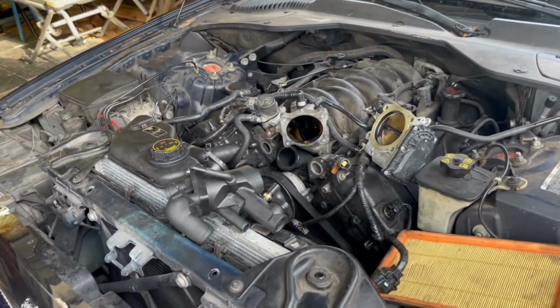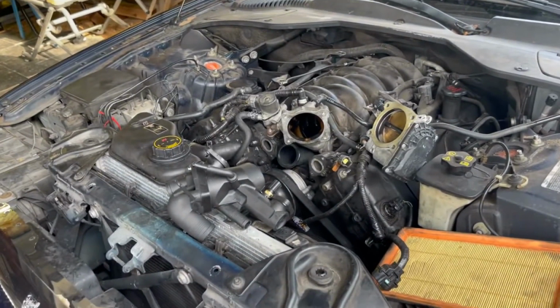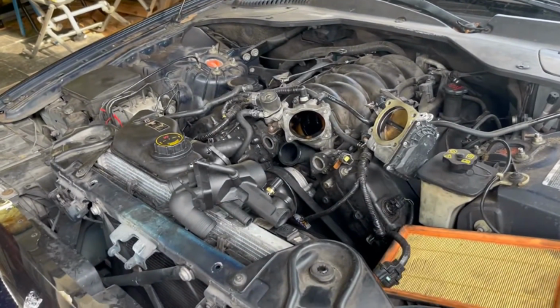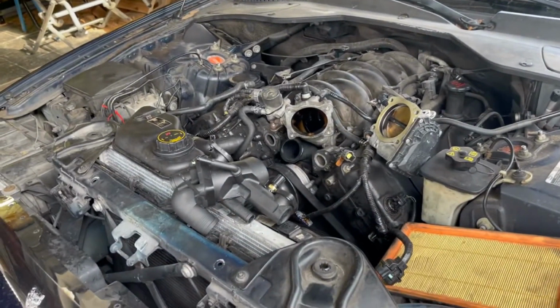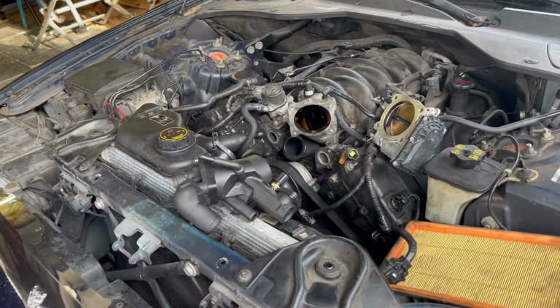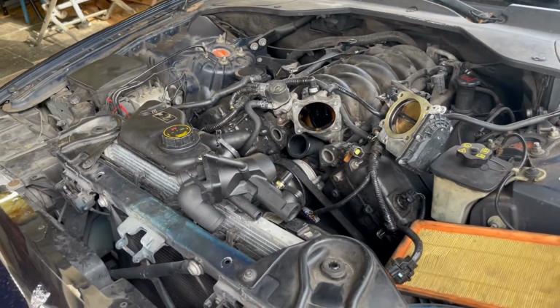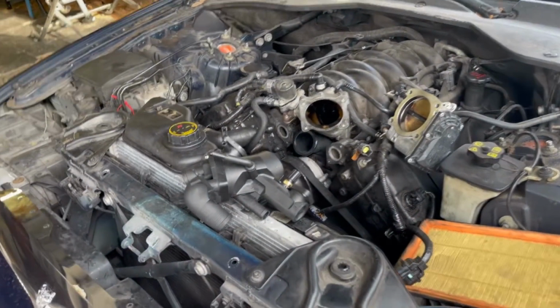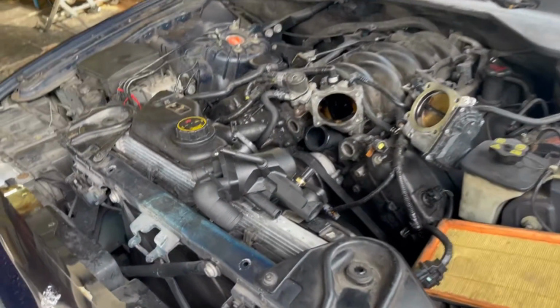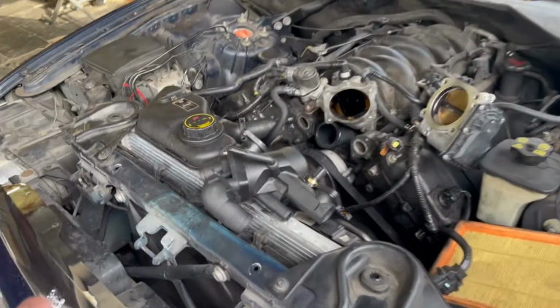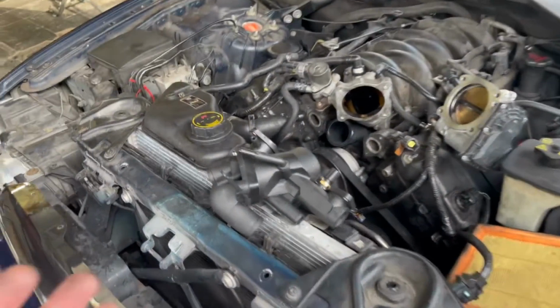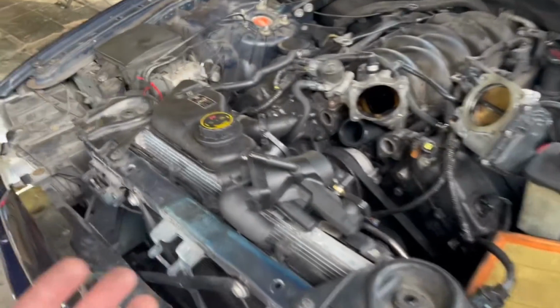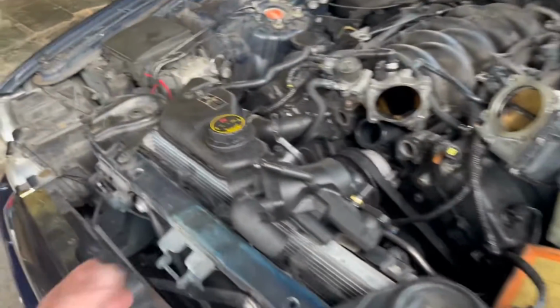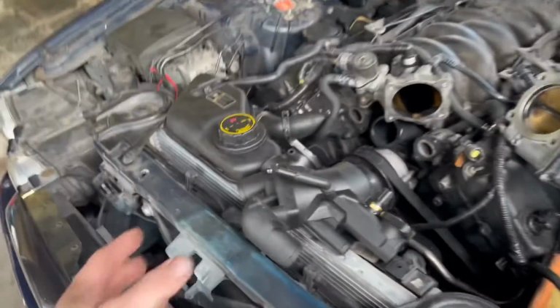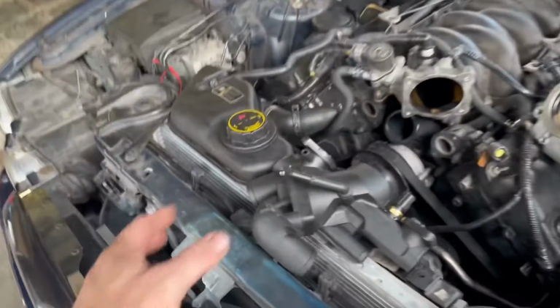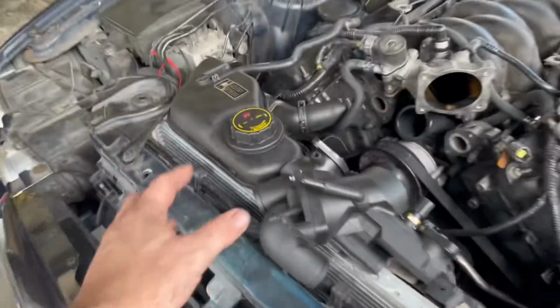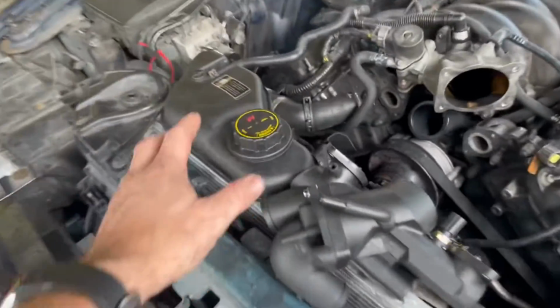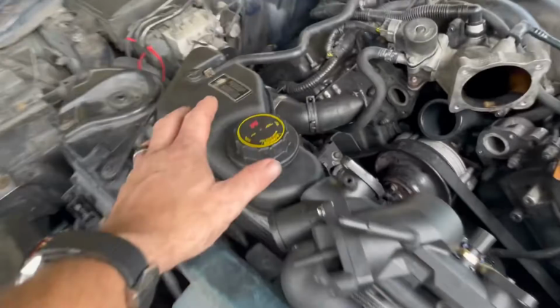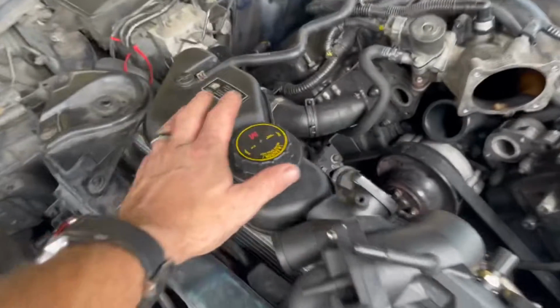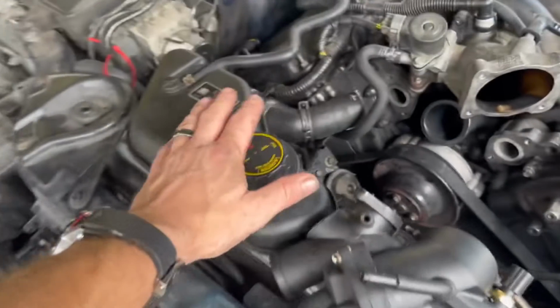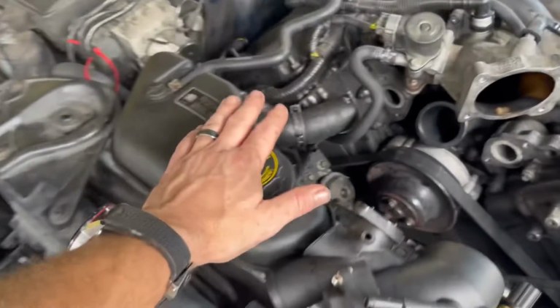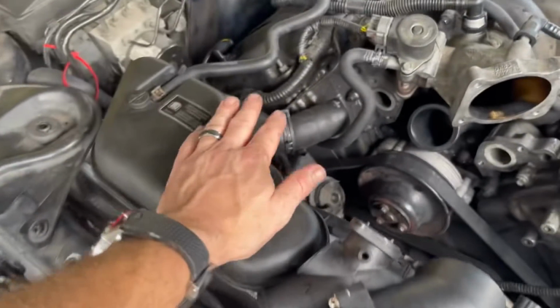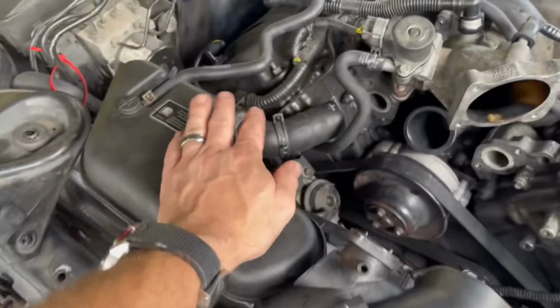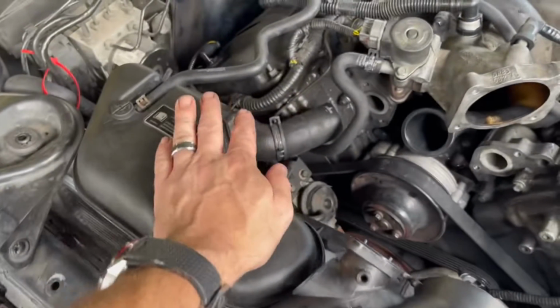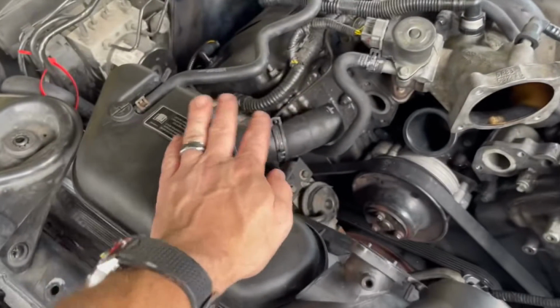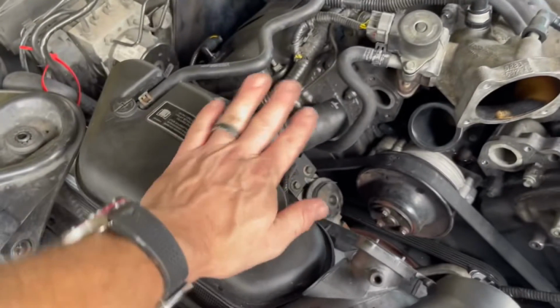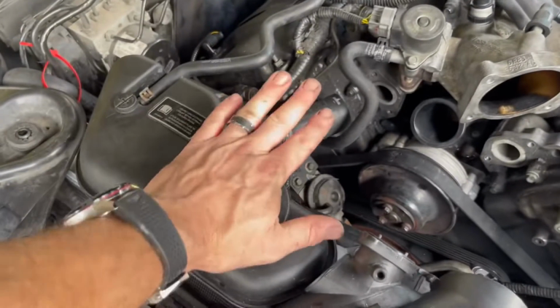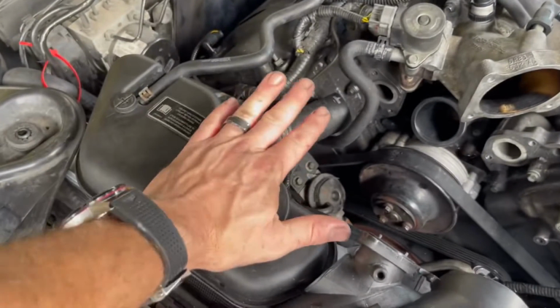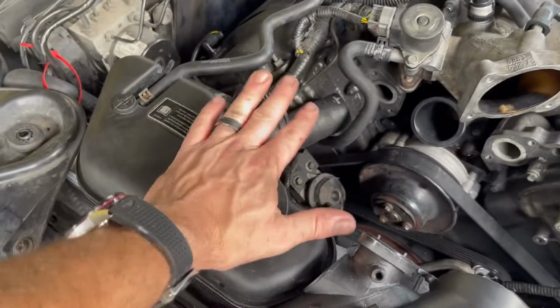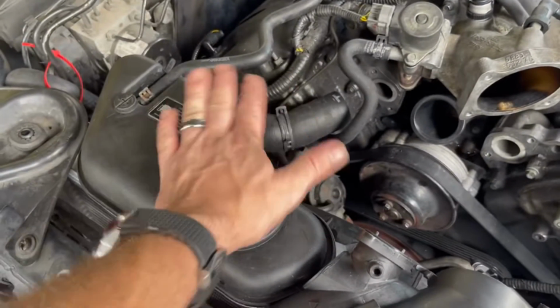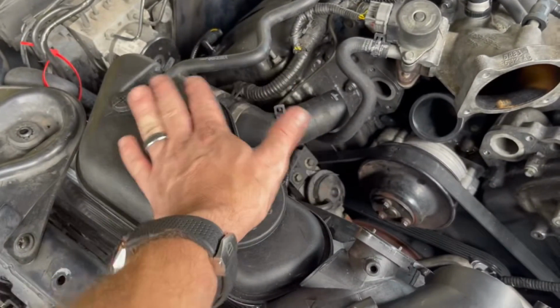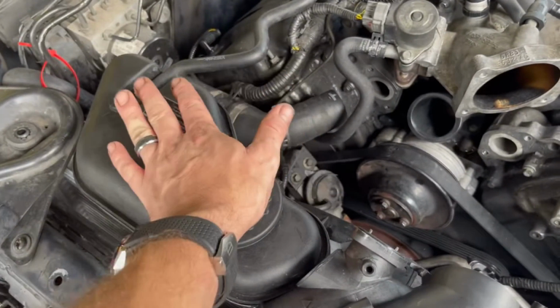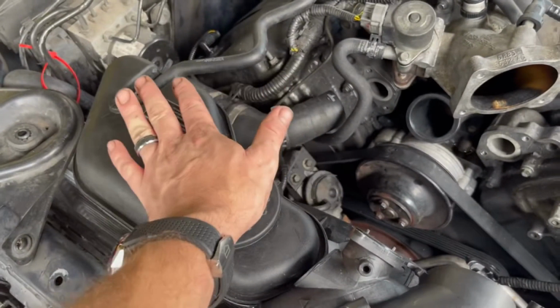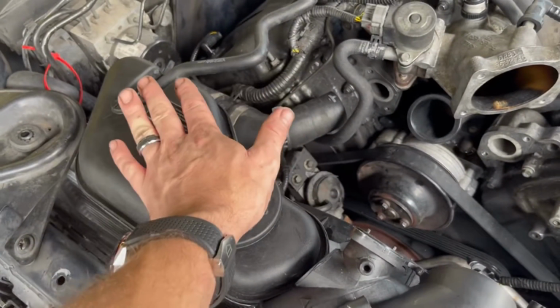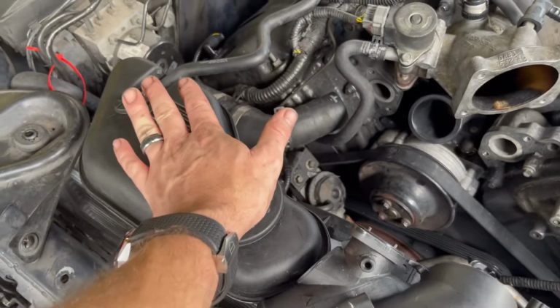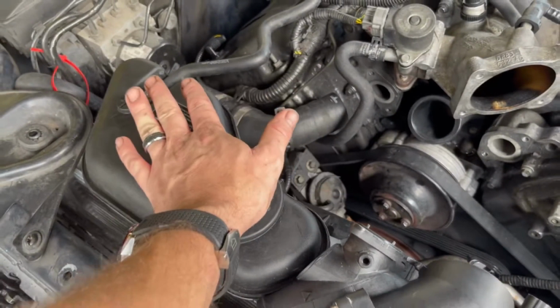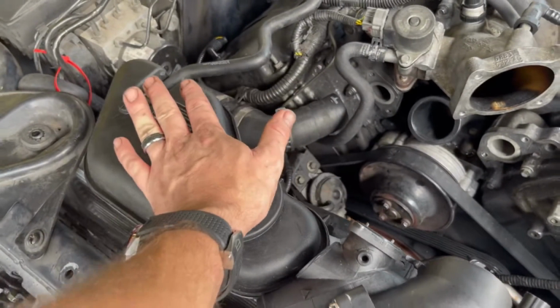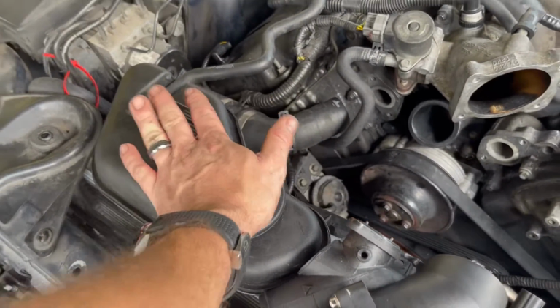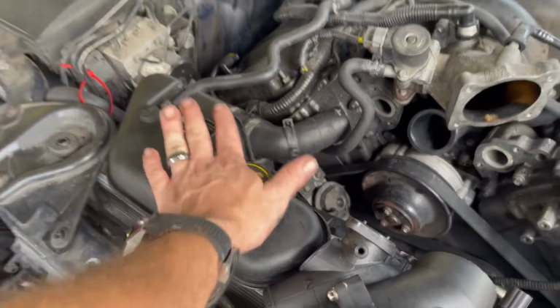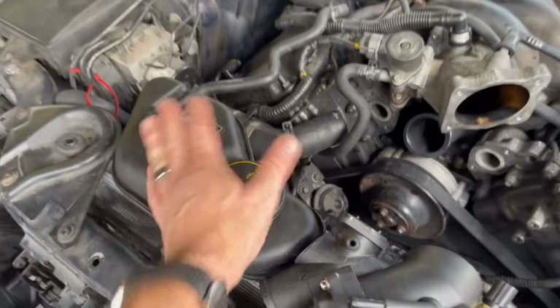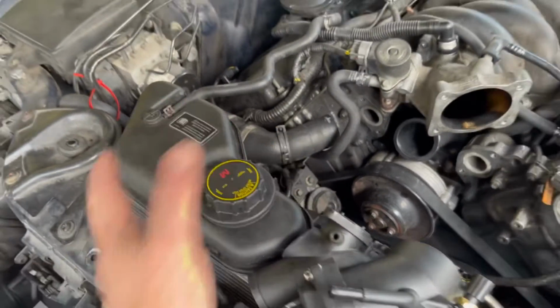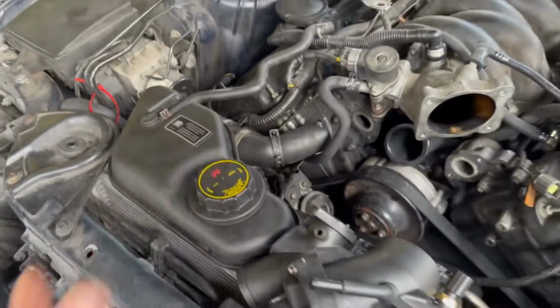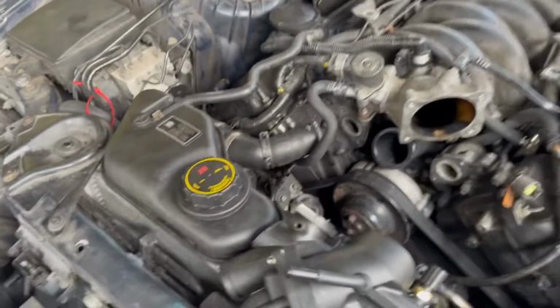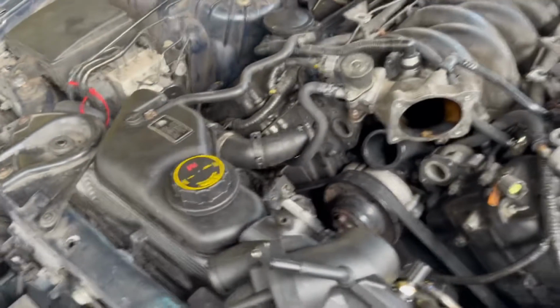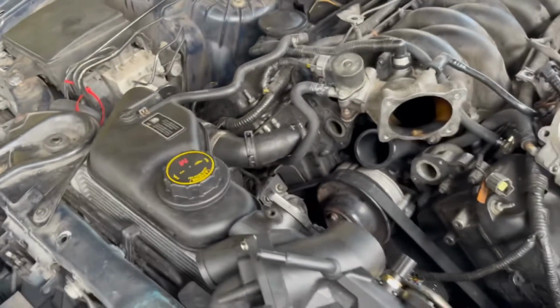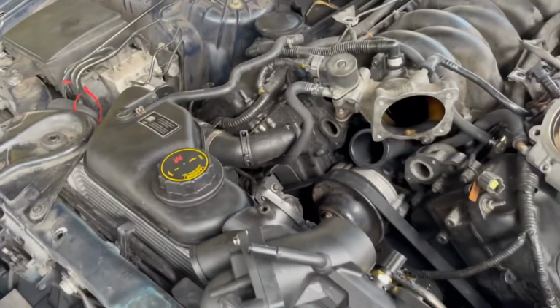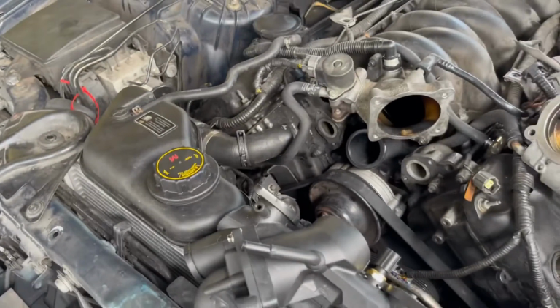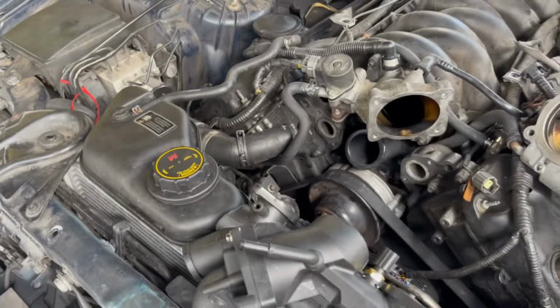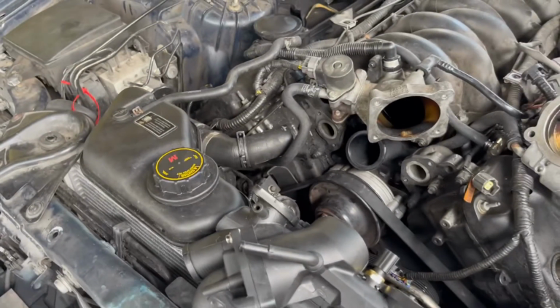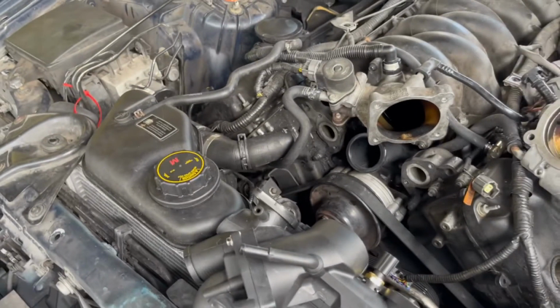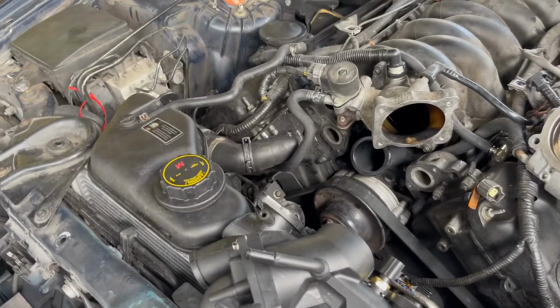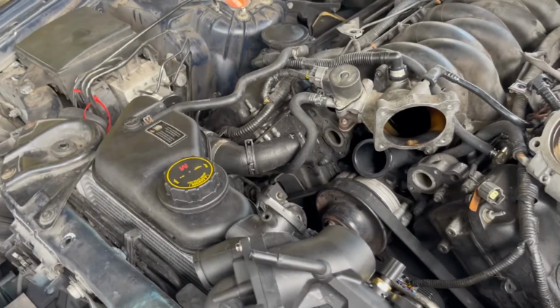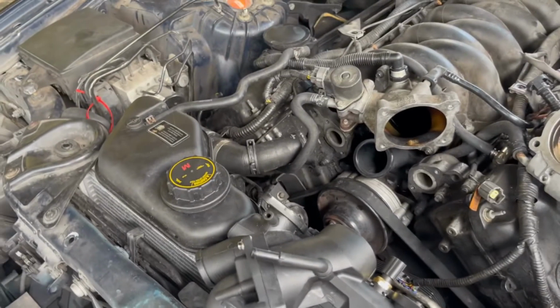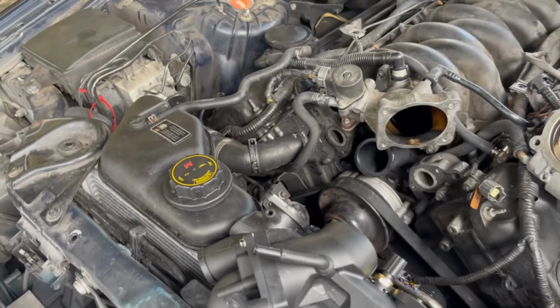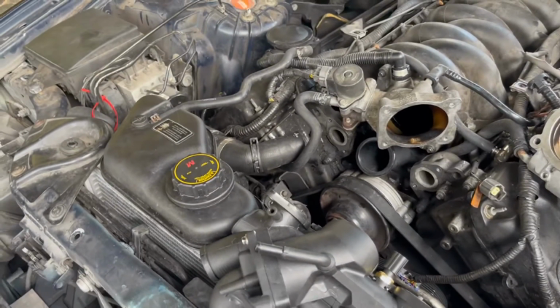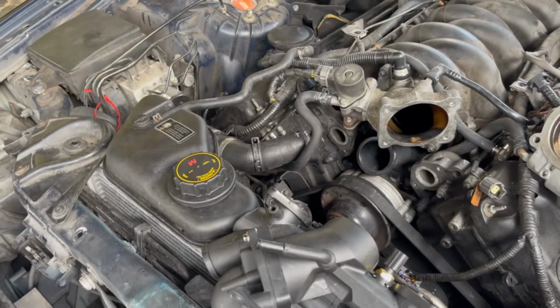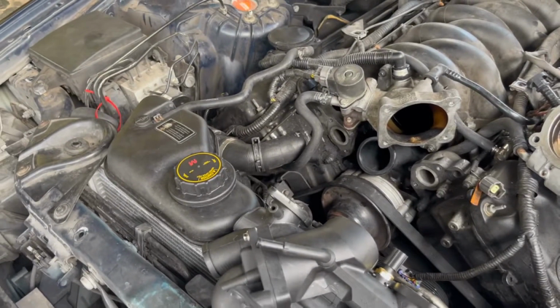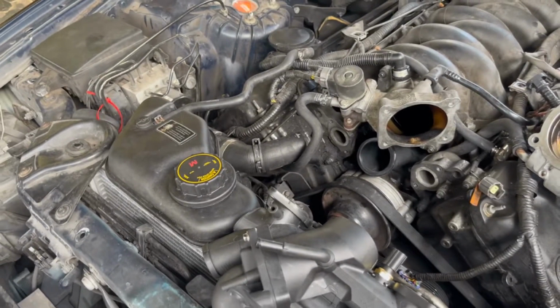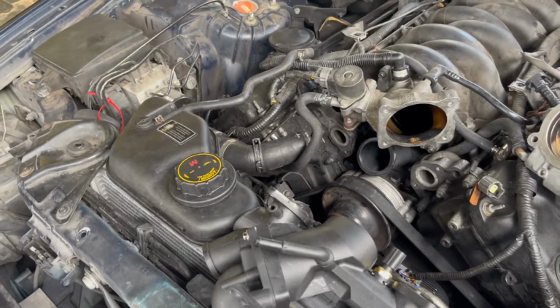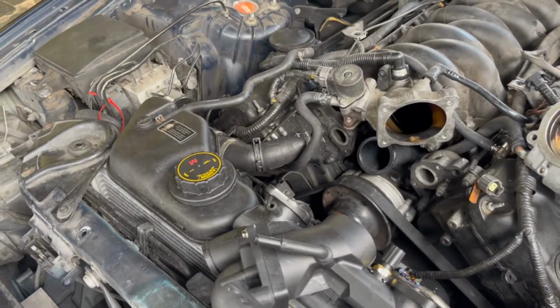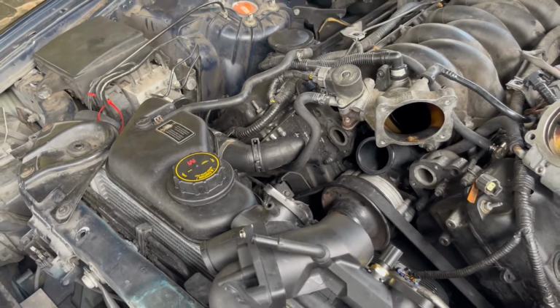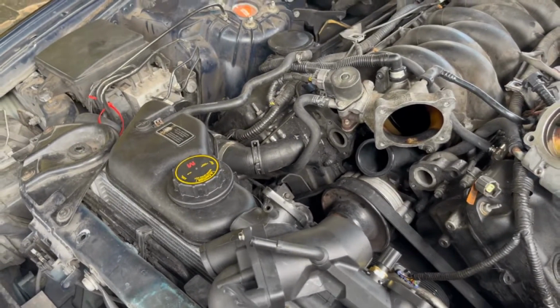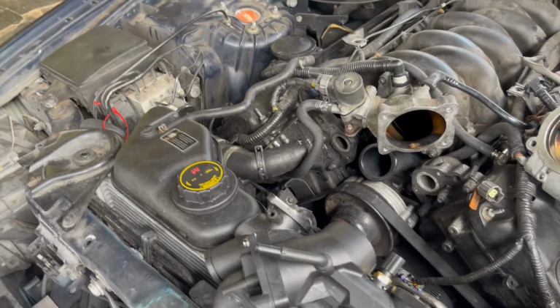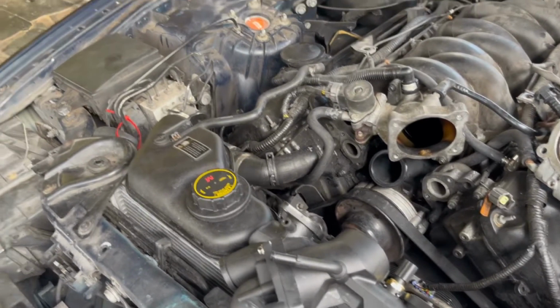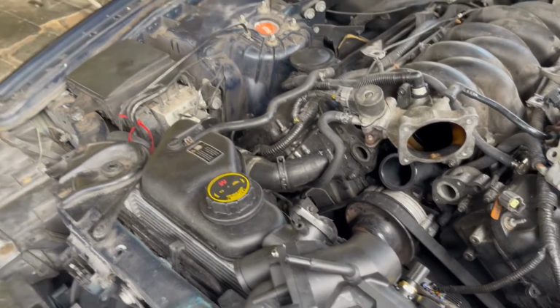The first thing I did was swap out a cap because they had them at the store and it was like eight bucks, so I did that and that didn't fix it.